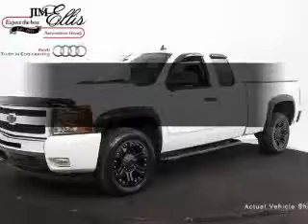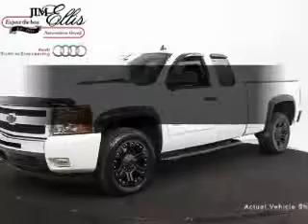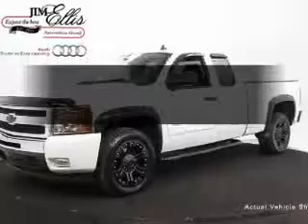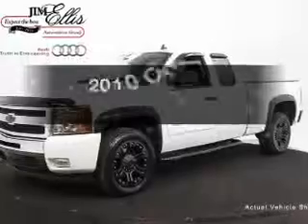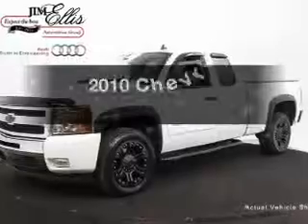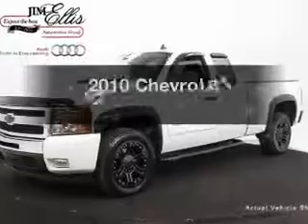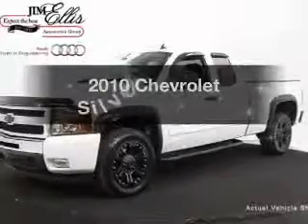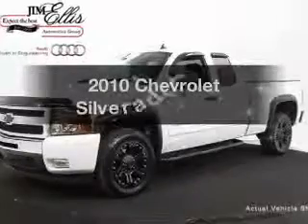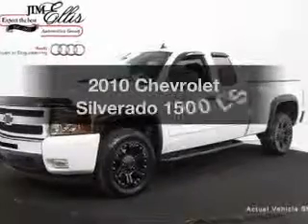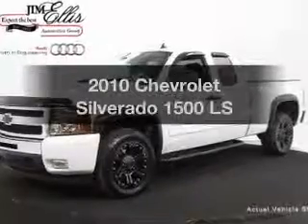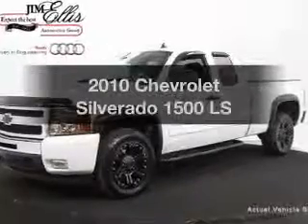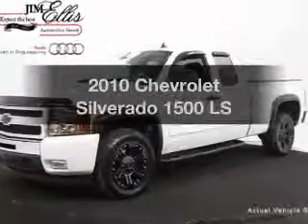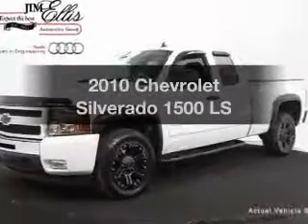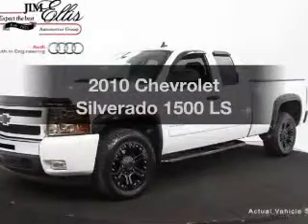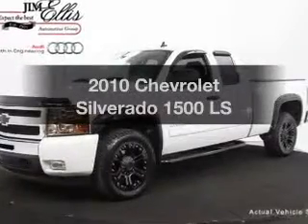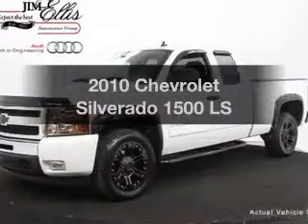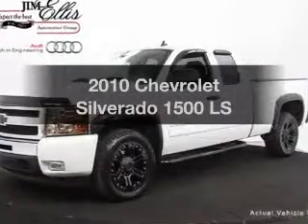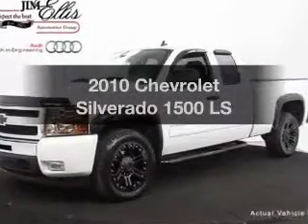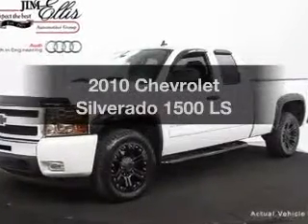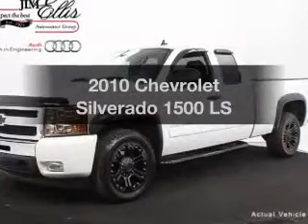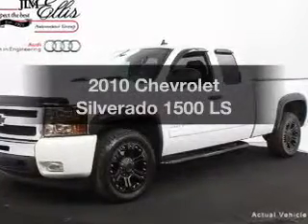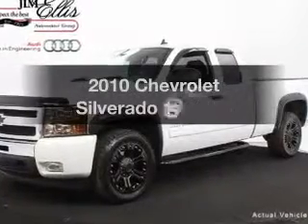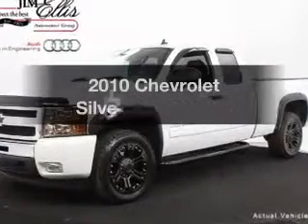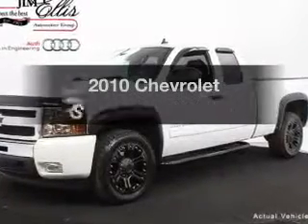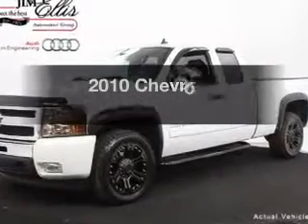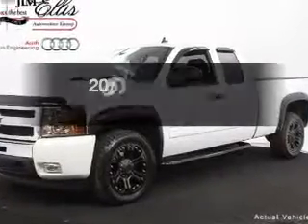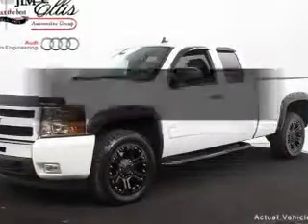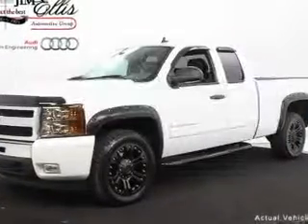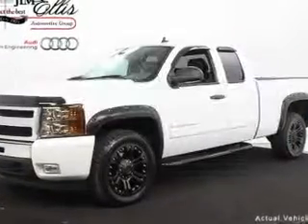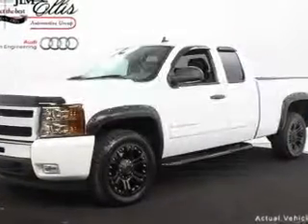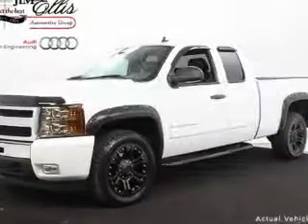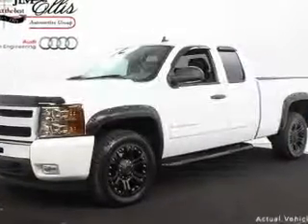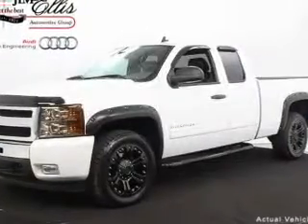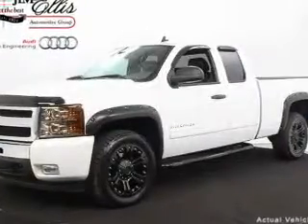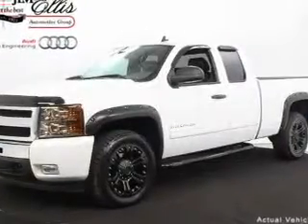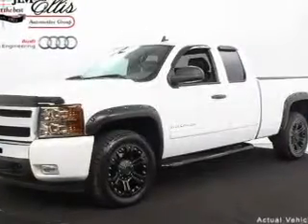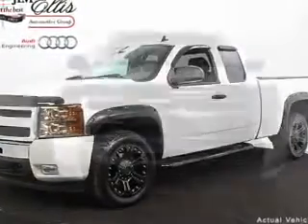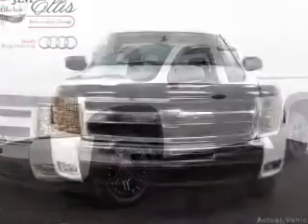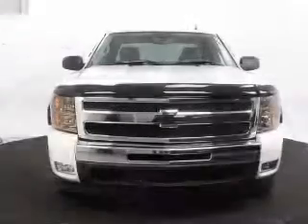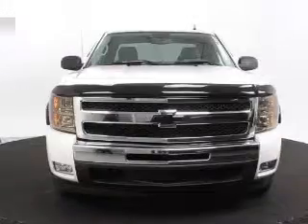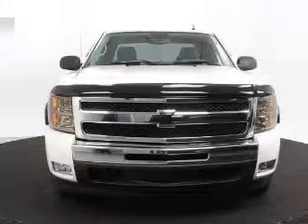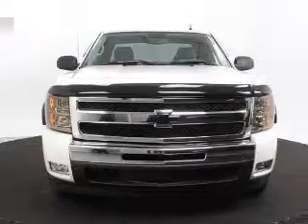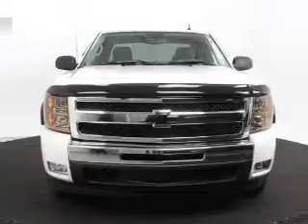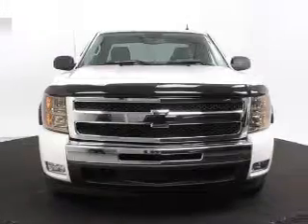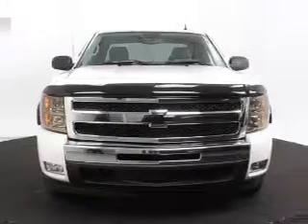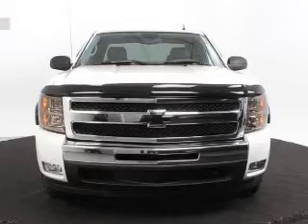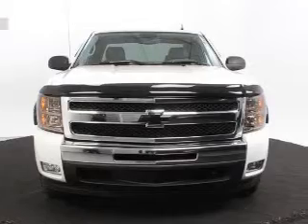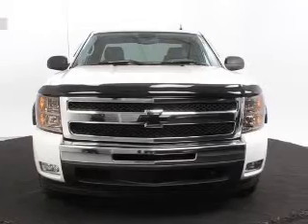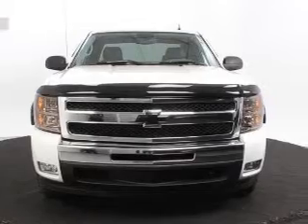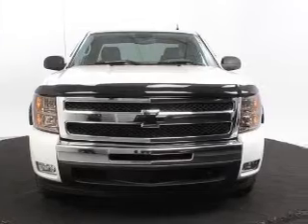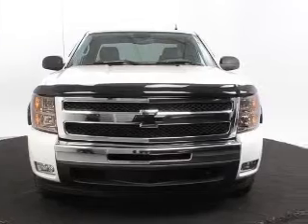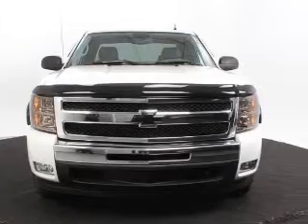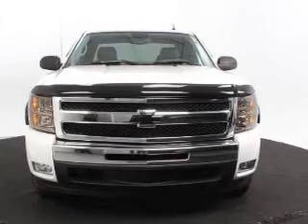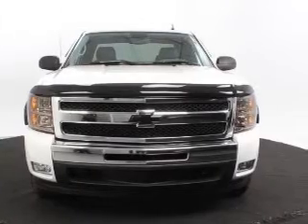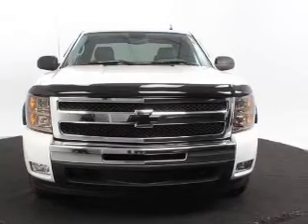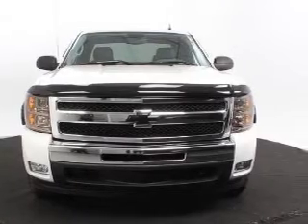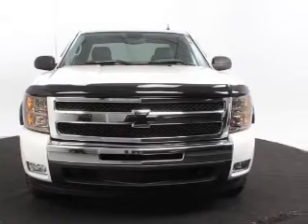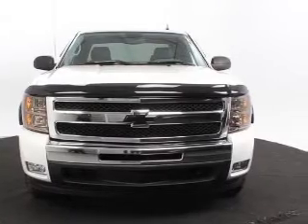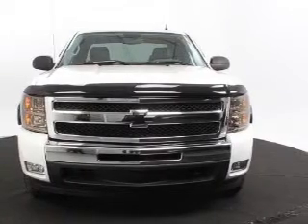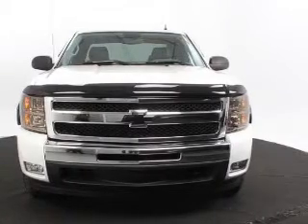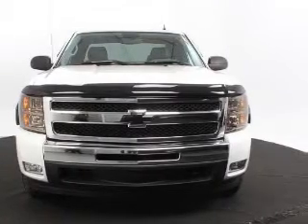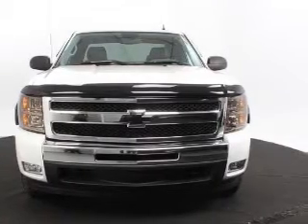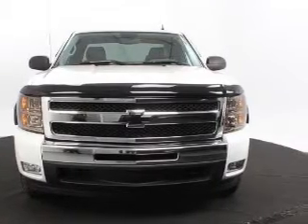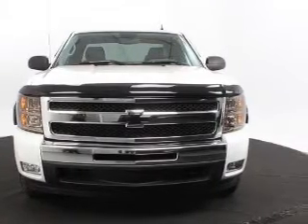Check out this 2010 Chevrolet Silverado 1500. If you're looking for a first-rate auto, this one could be yours today.